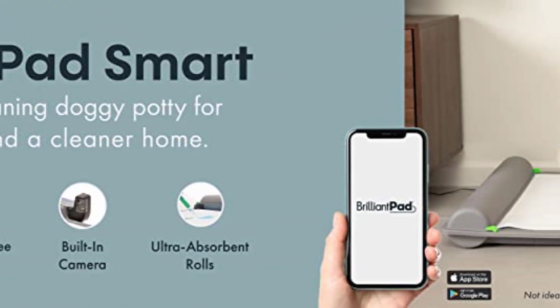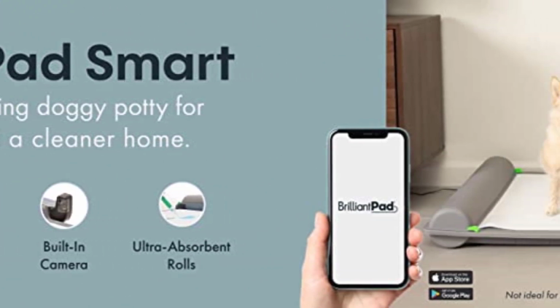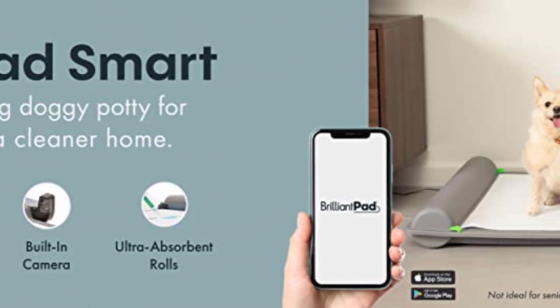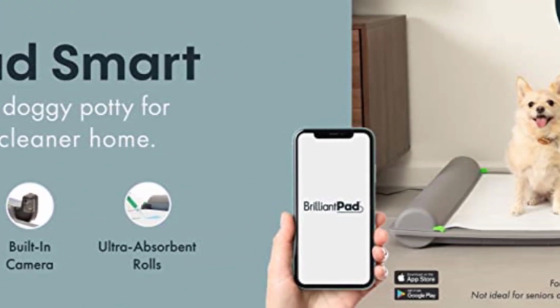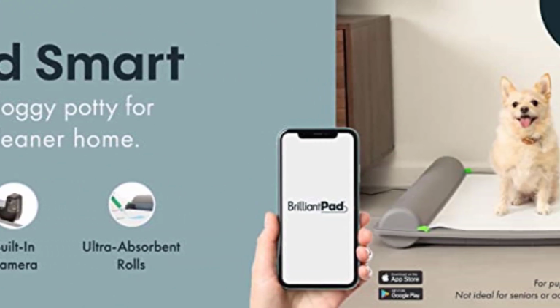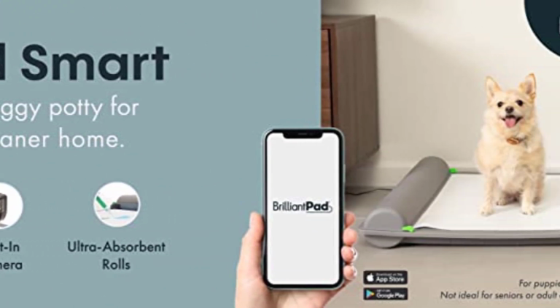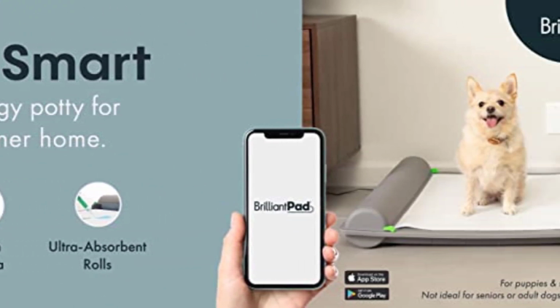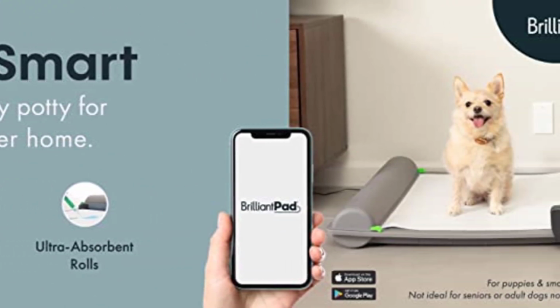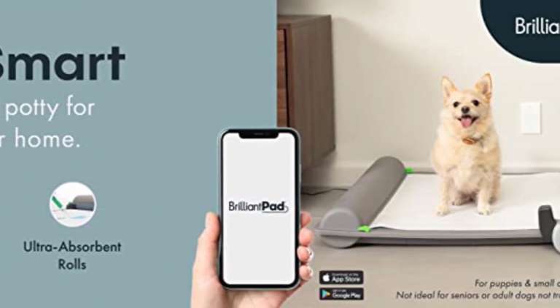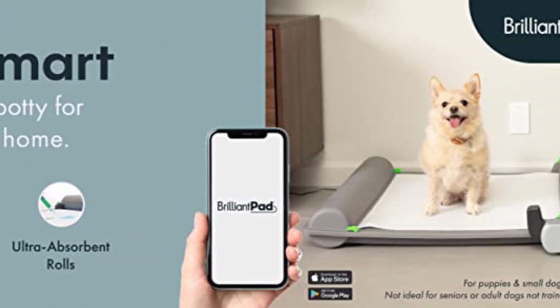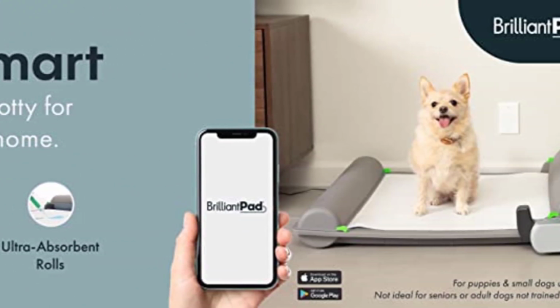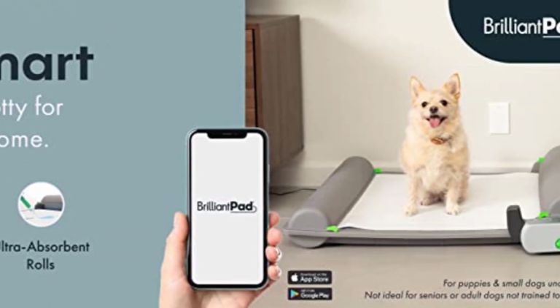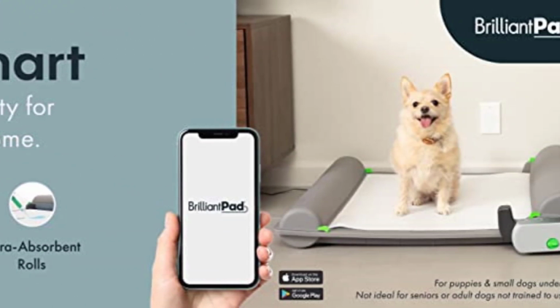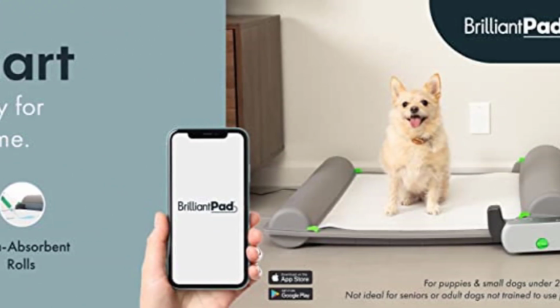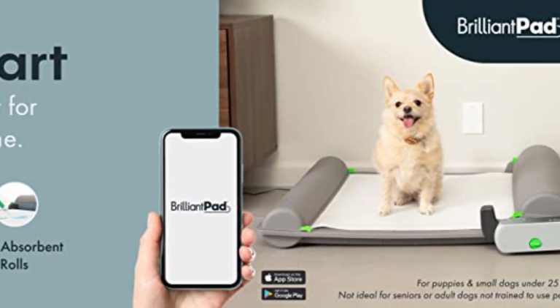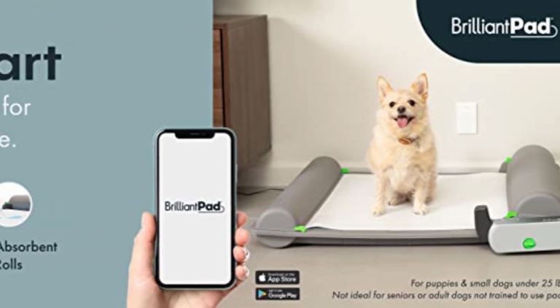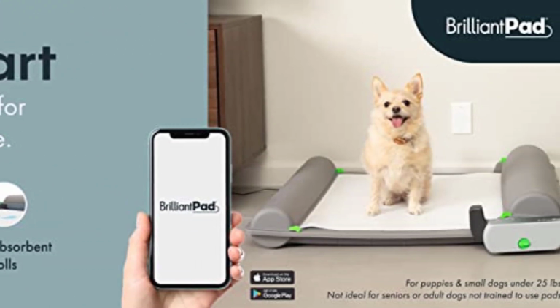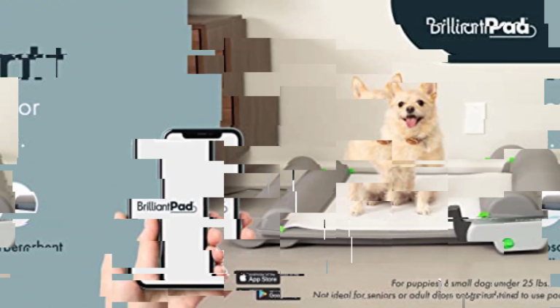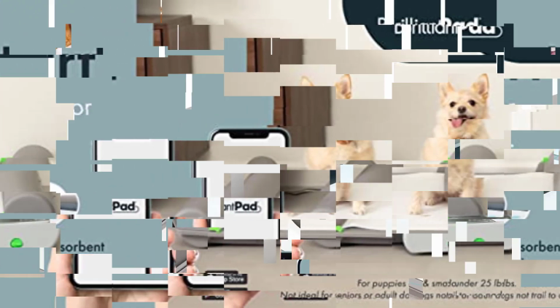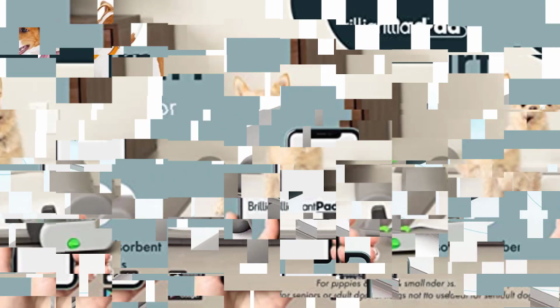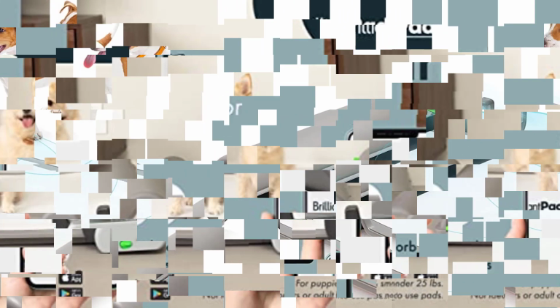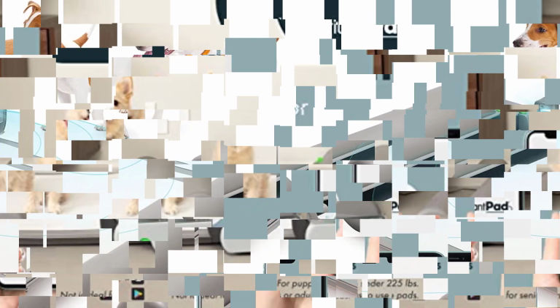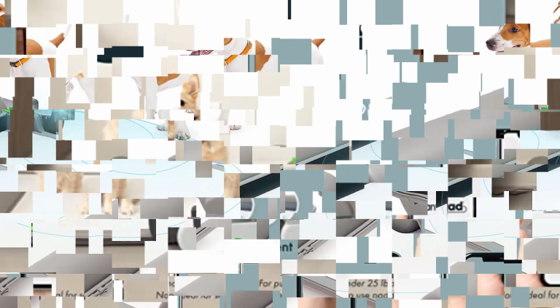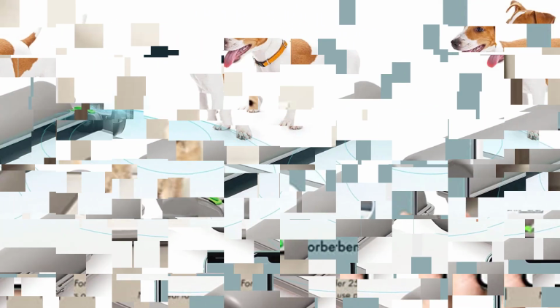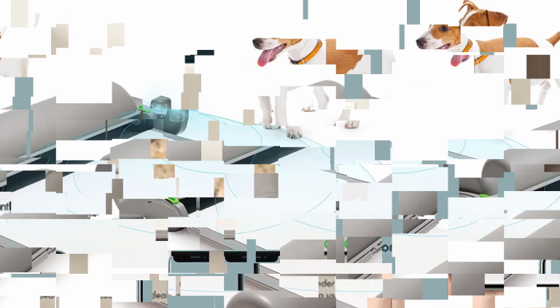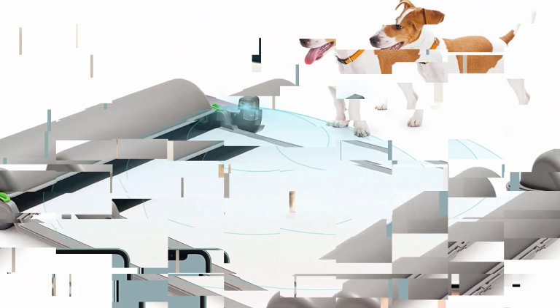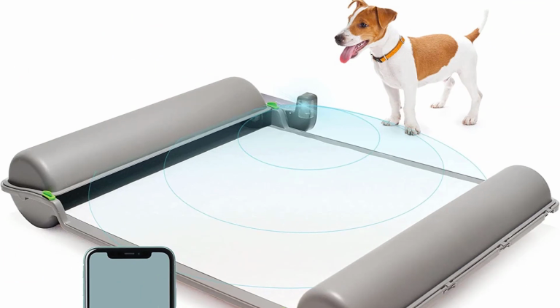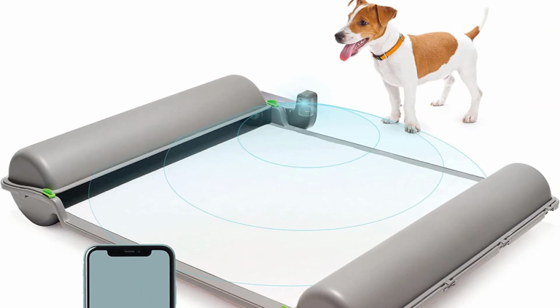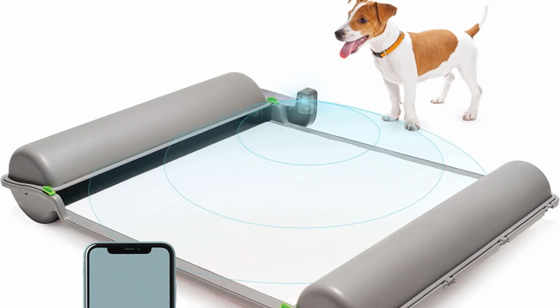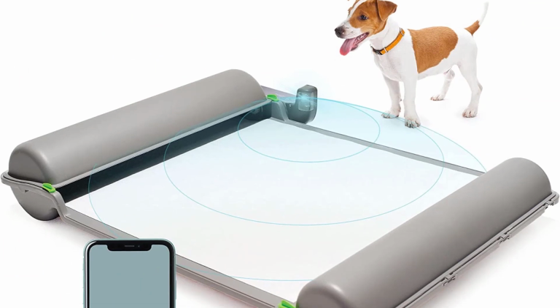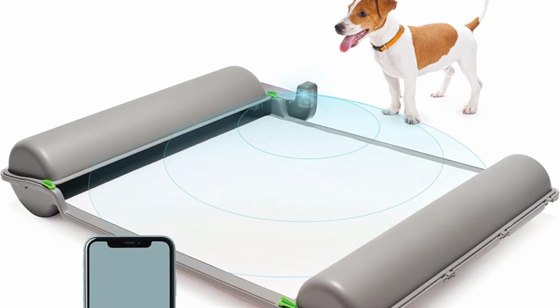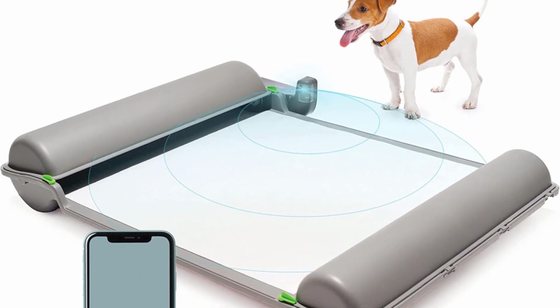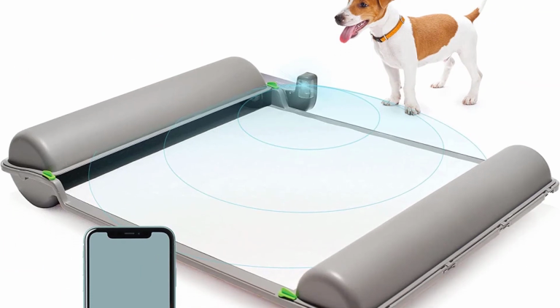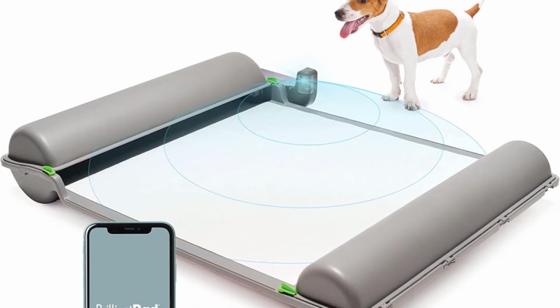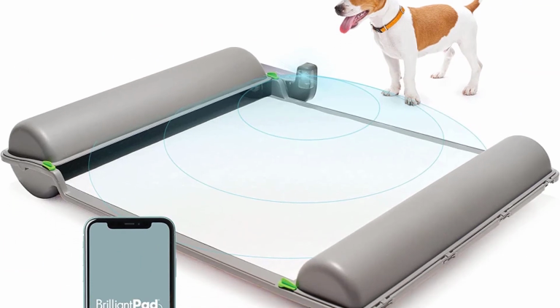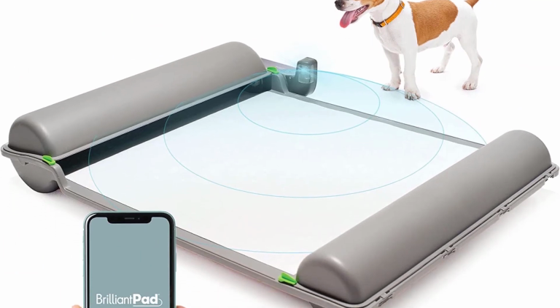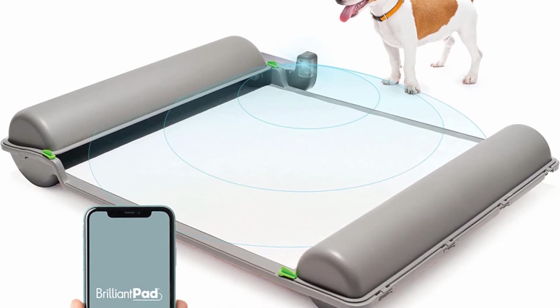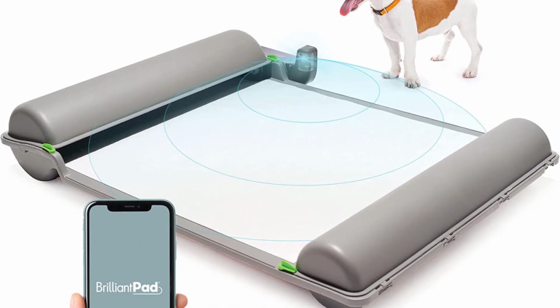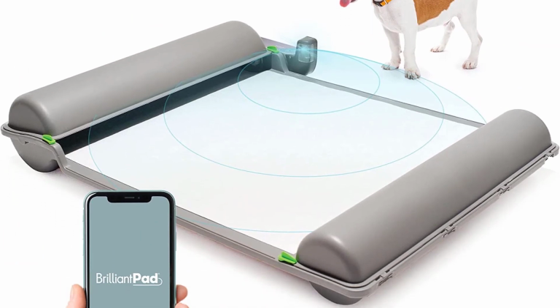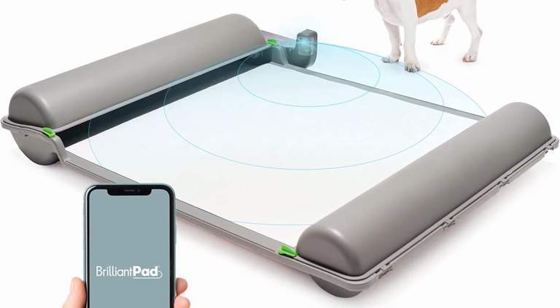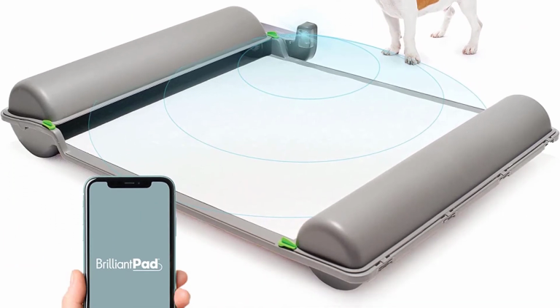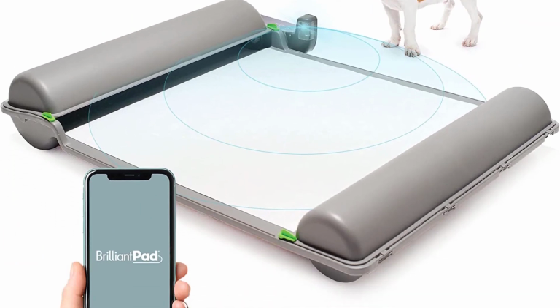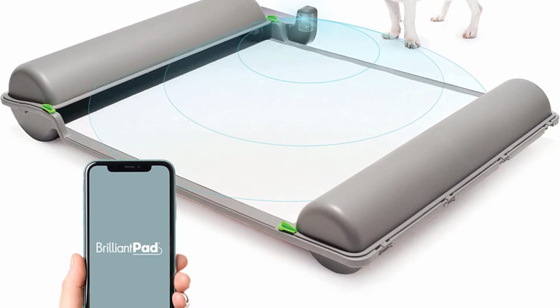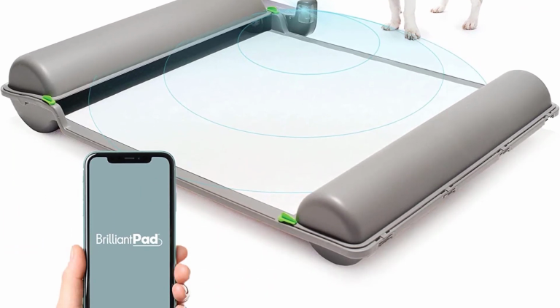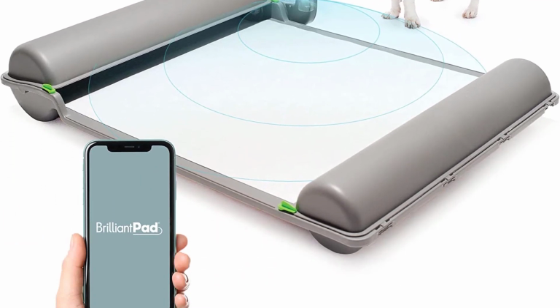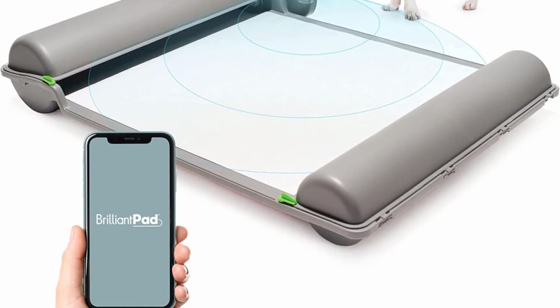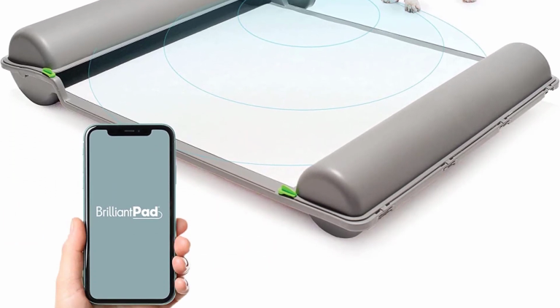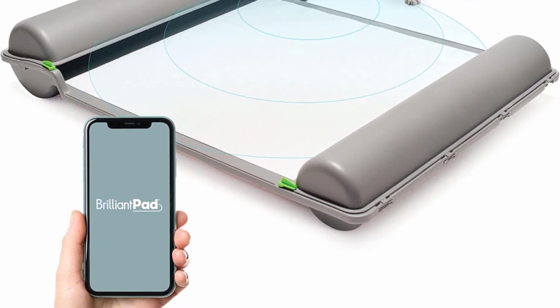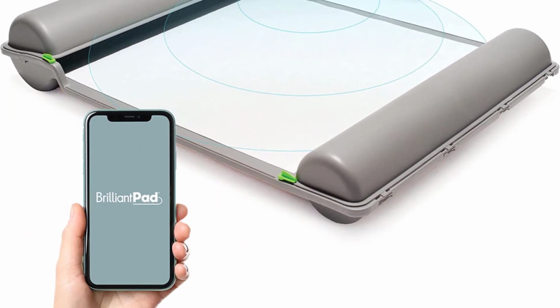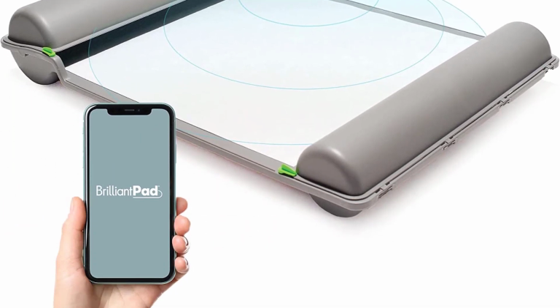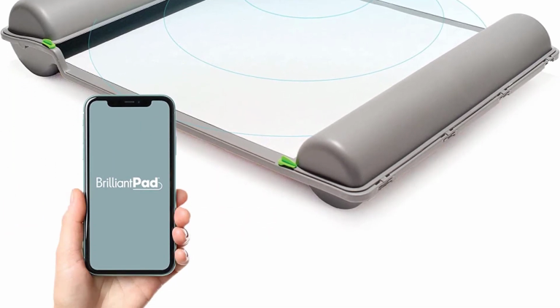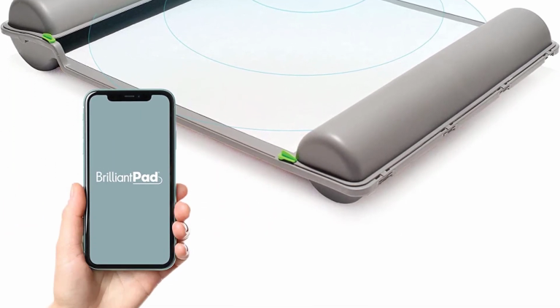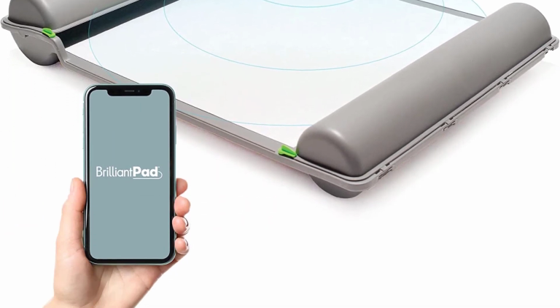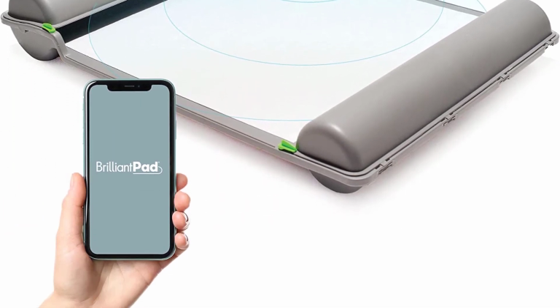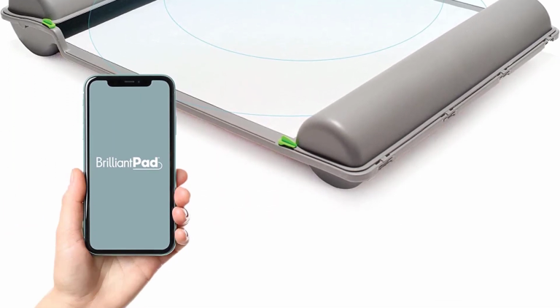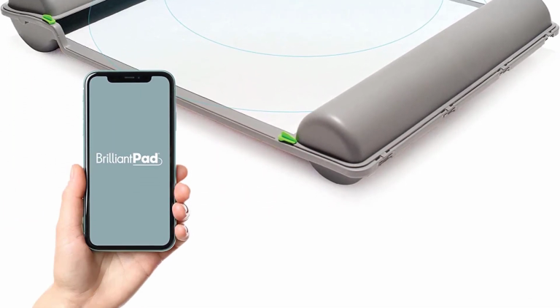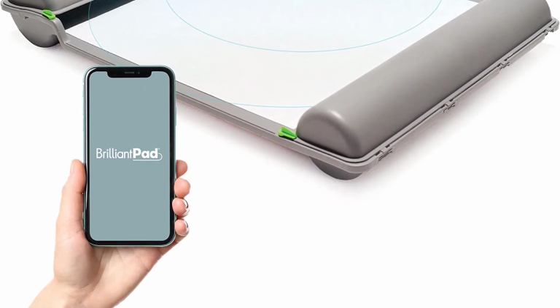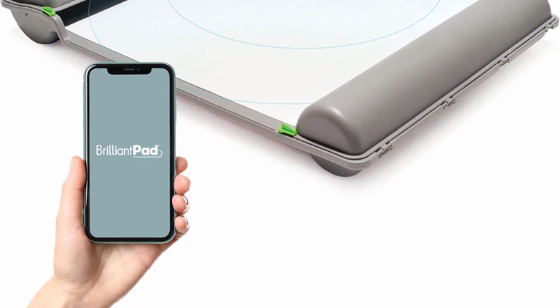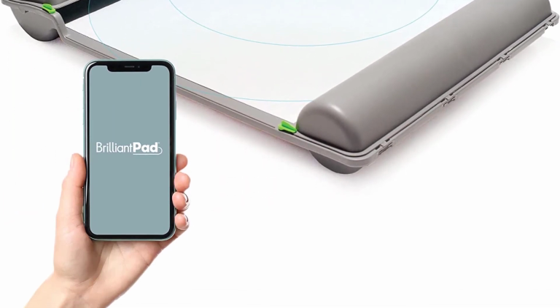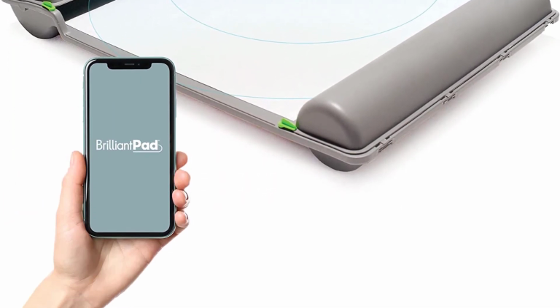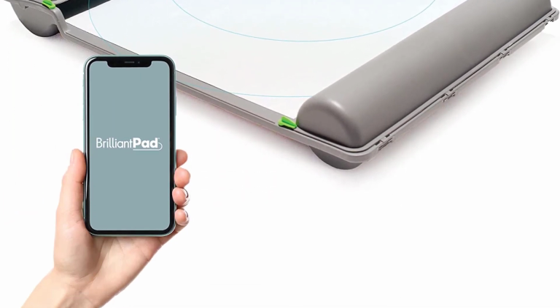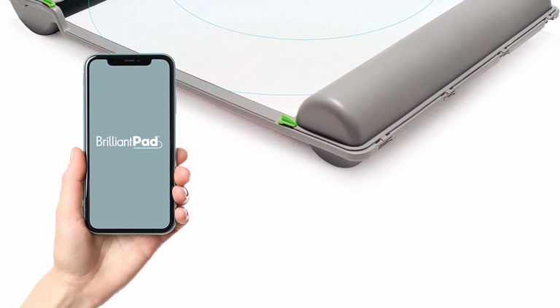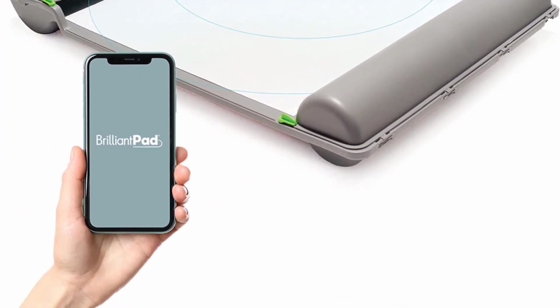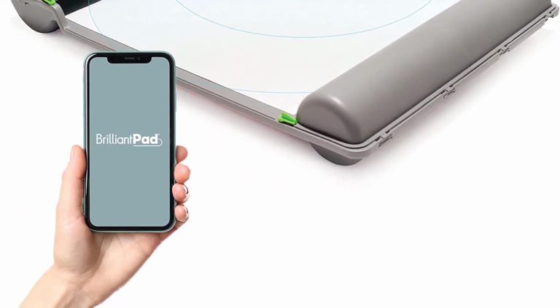The Brilliant Pad Smart App lets you keep track of your dog's toilet habits and can offer you useful insights into its health.